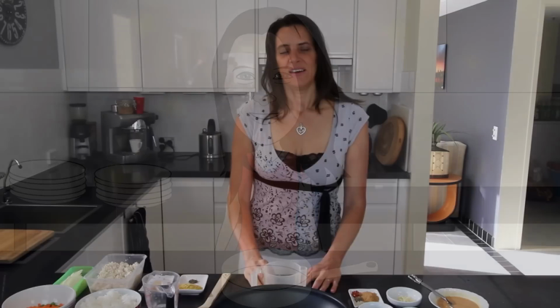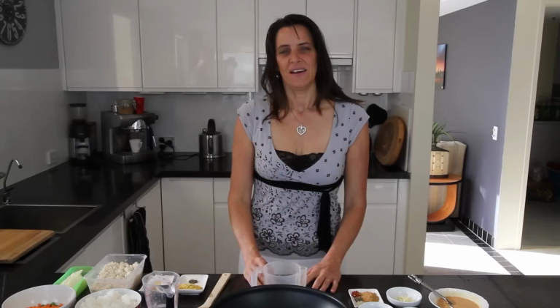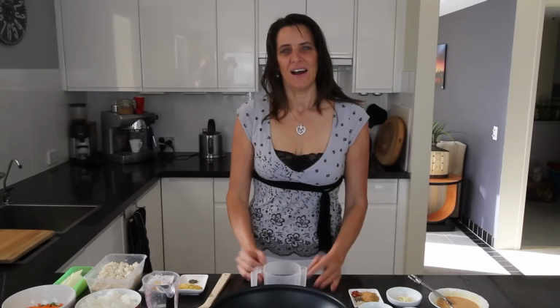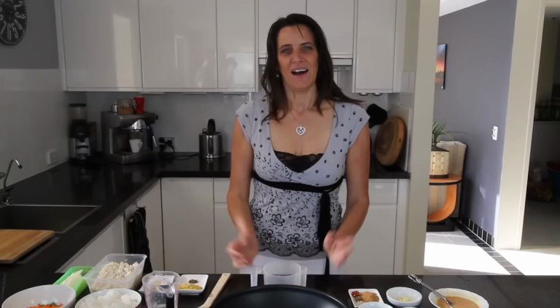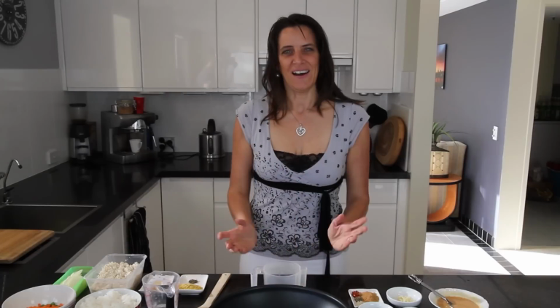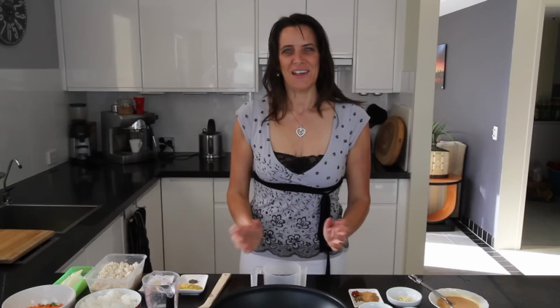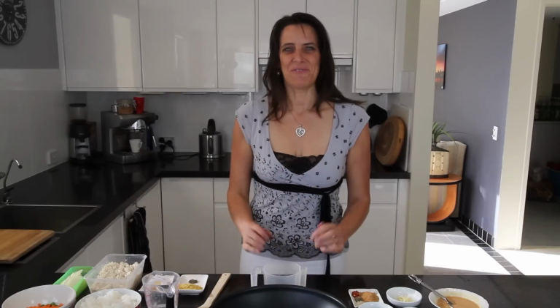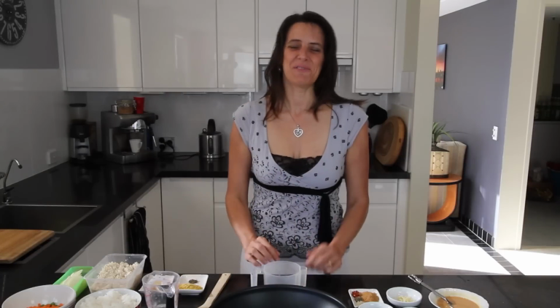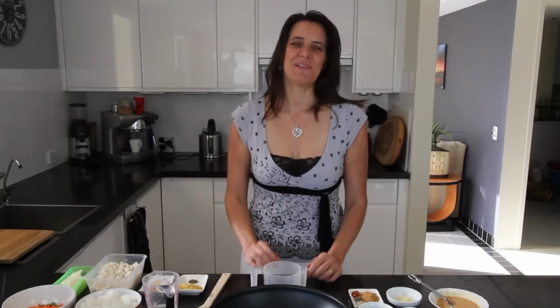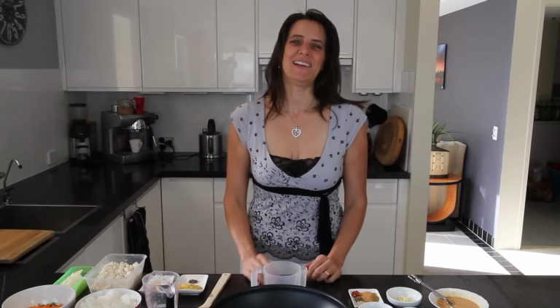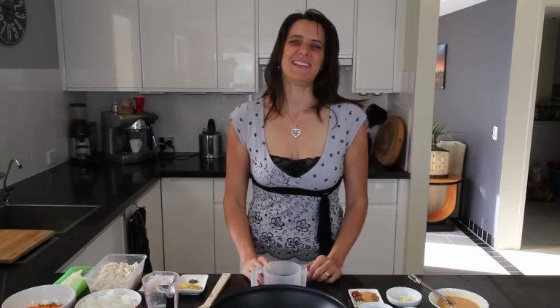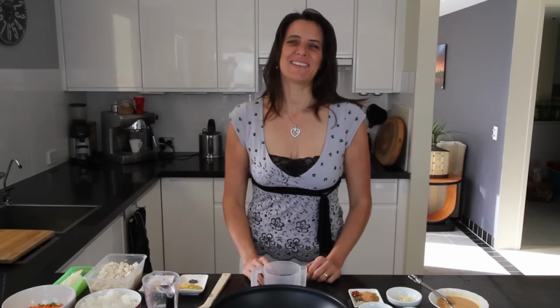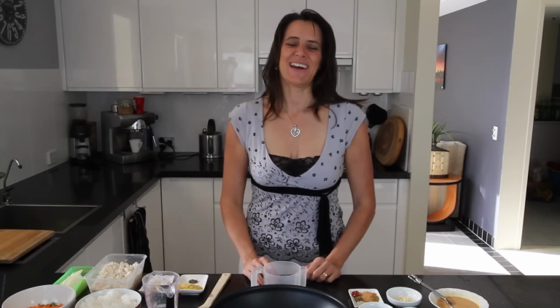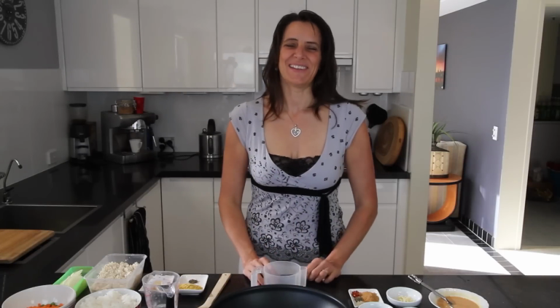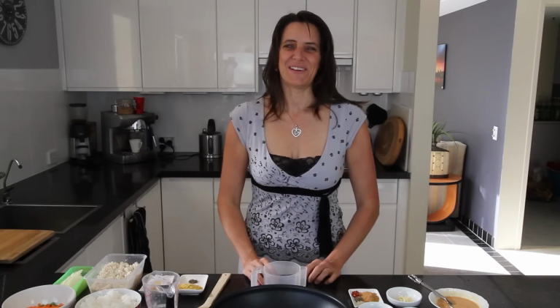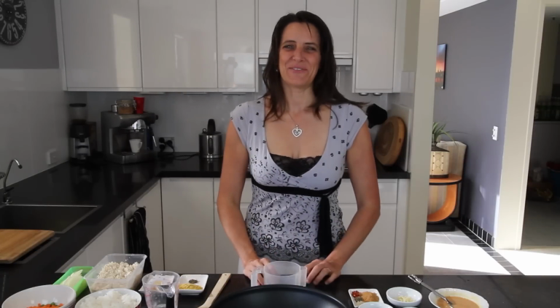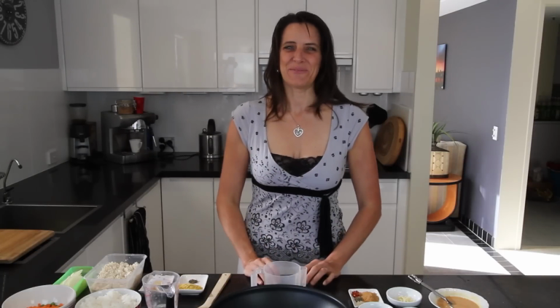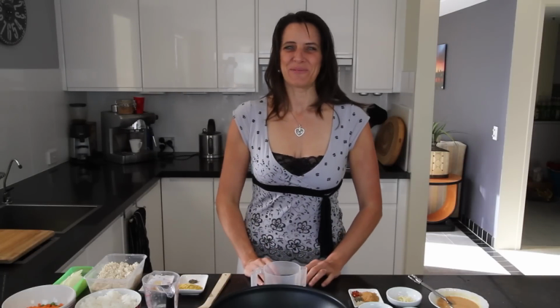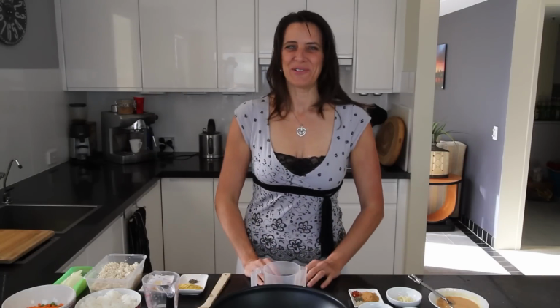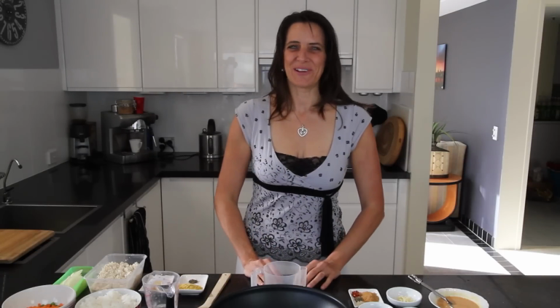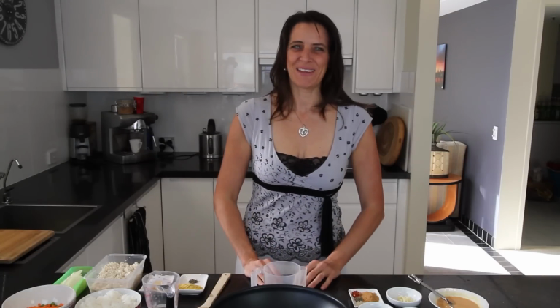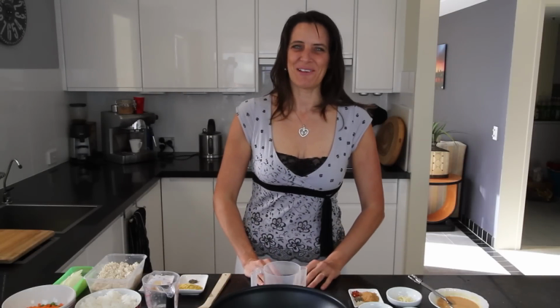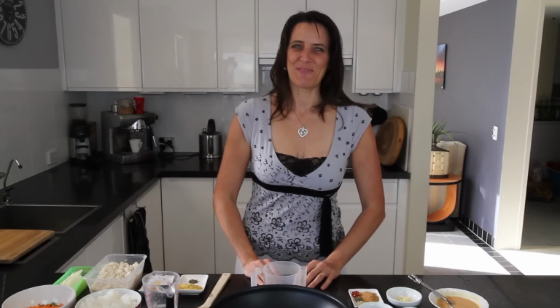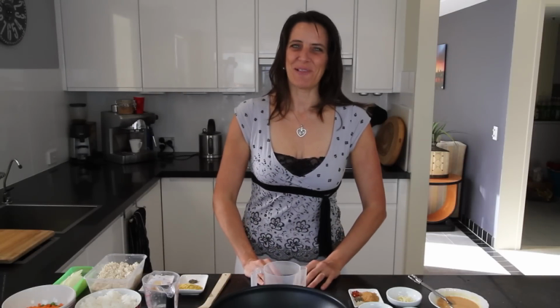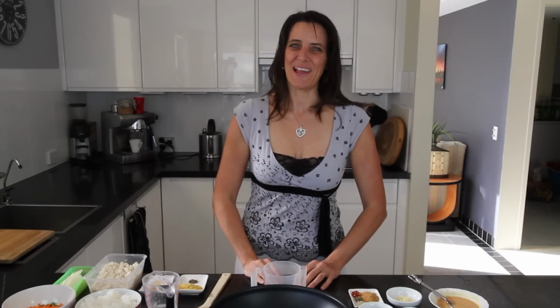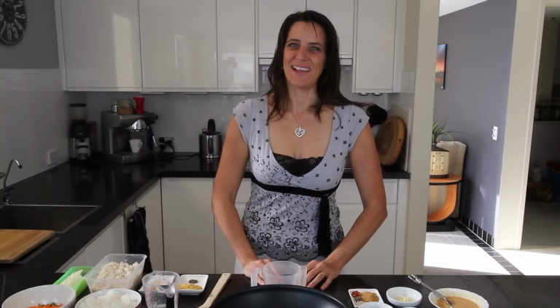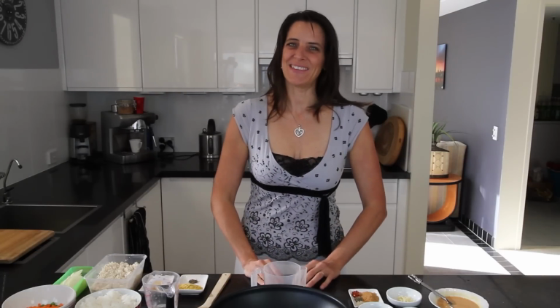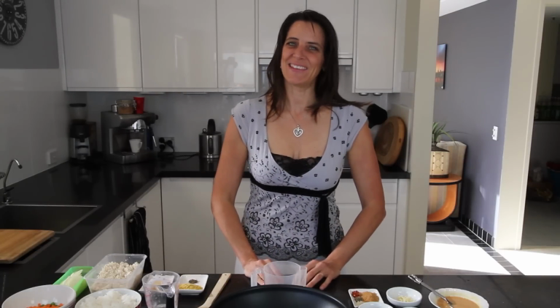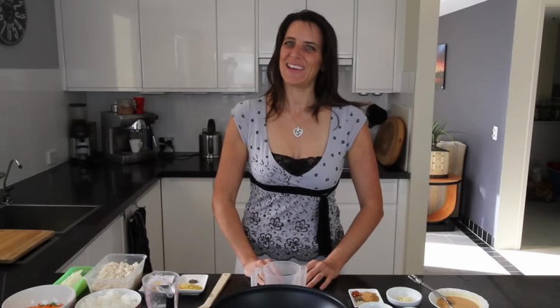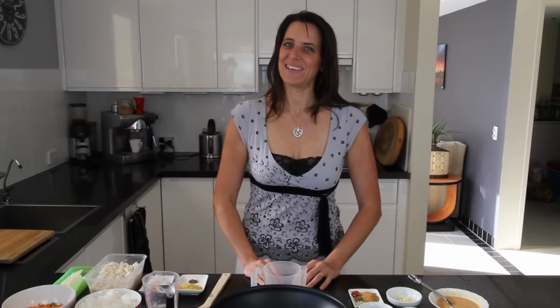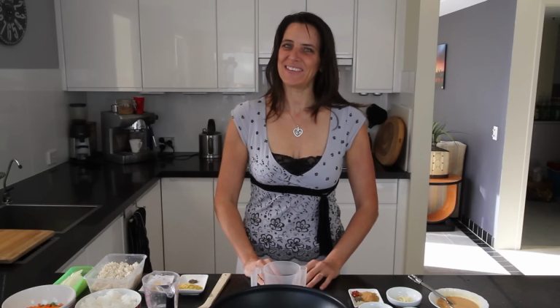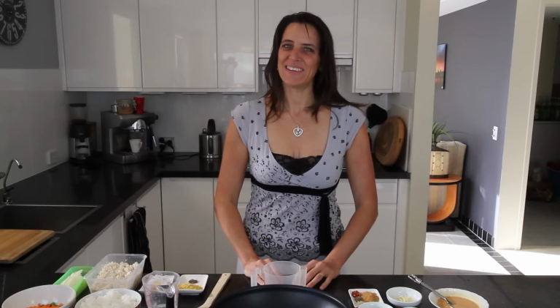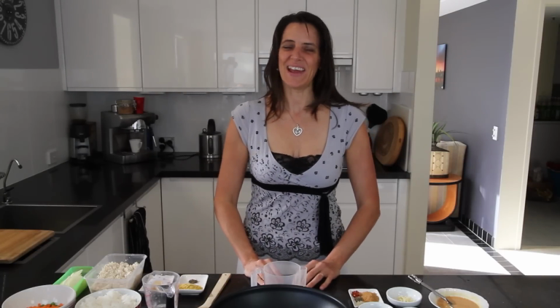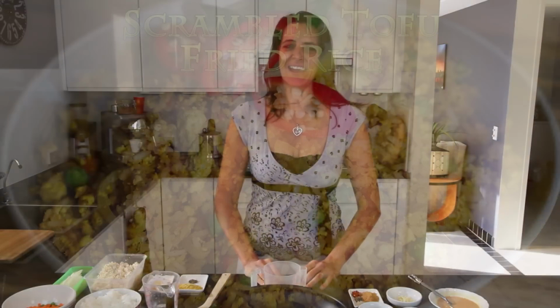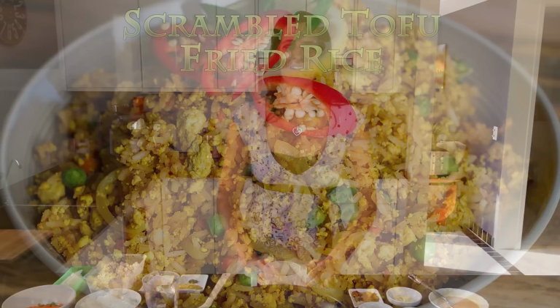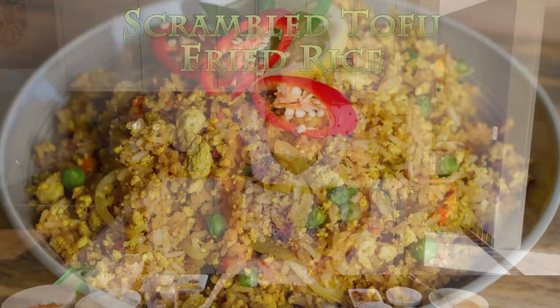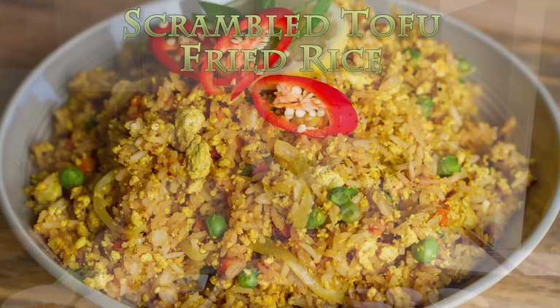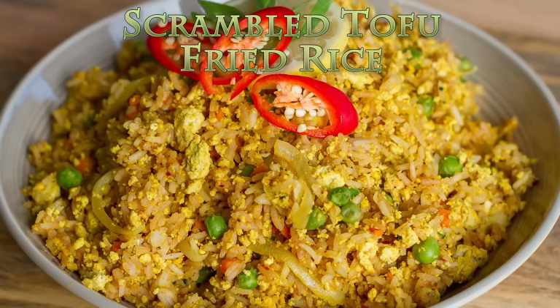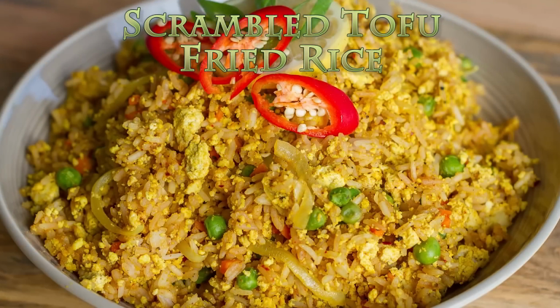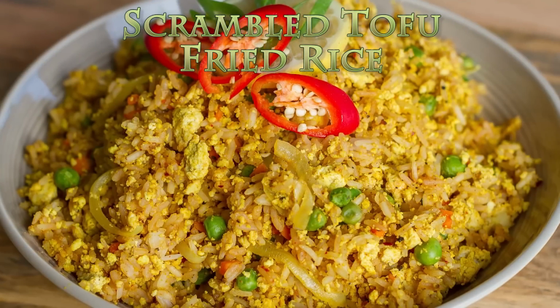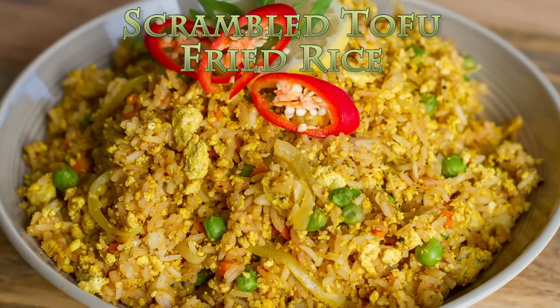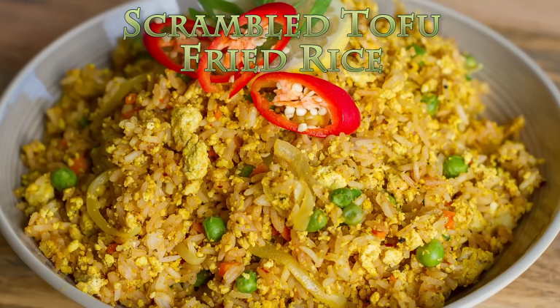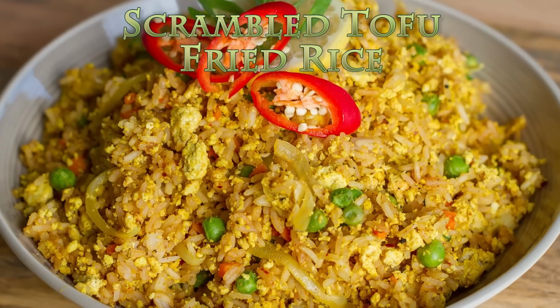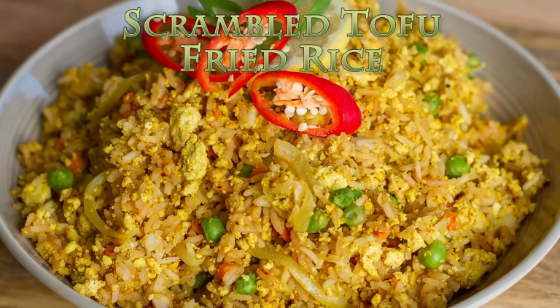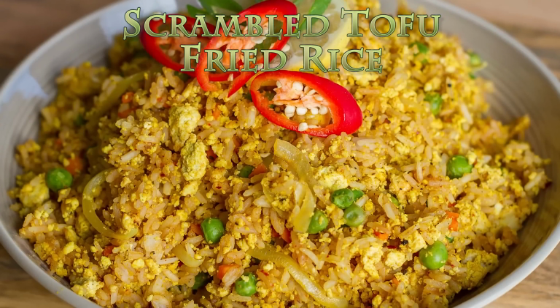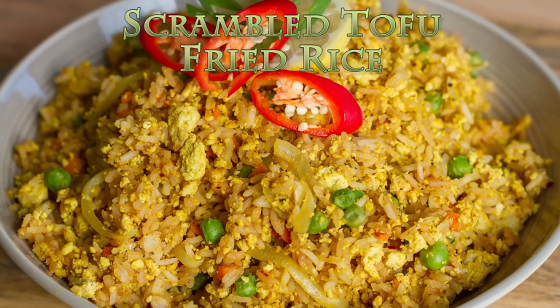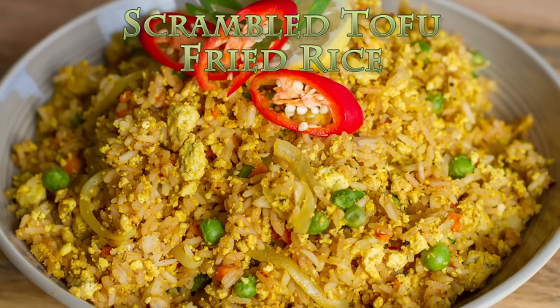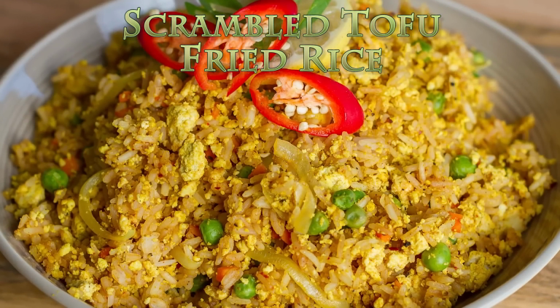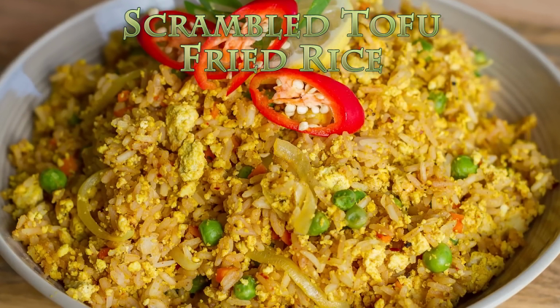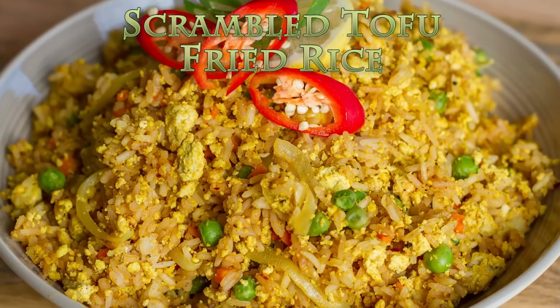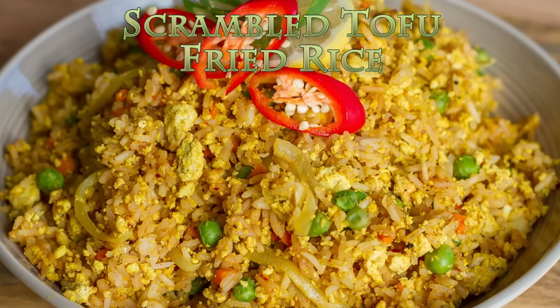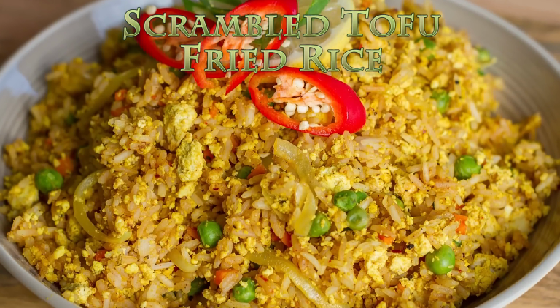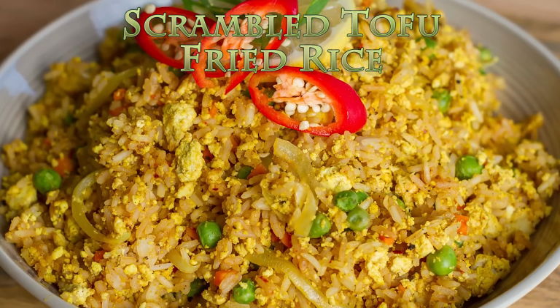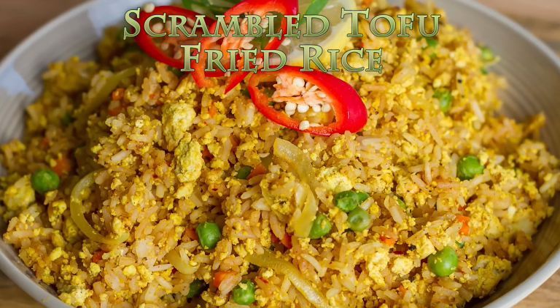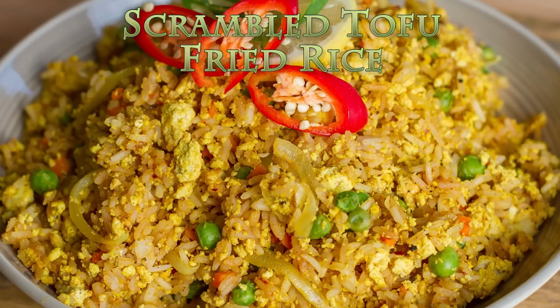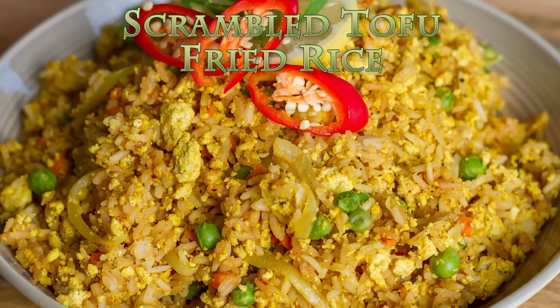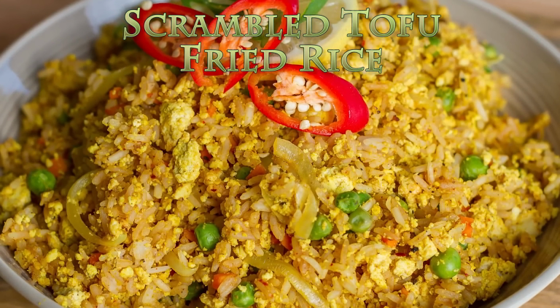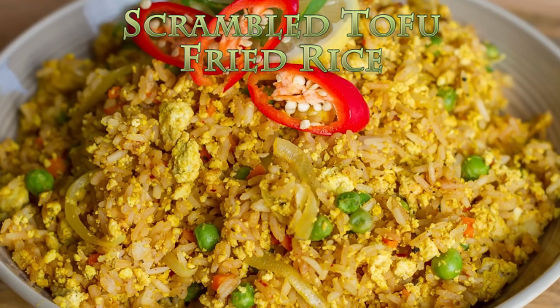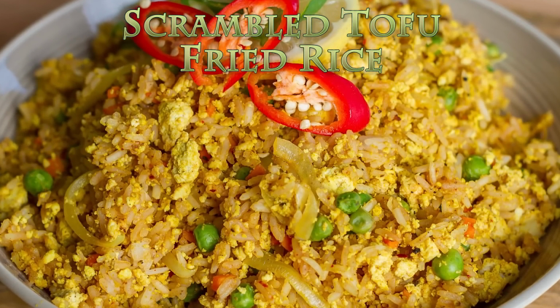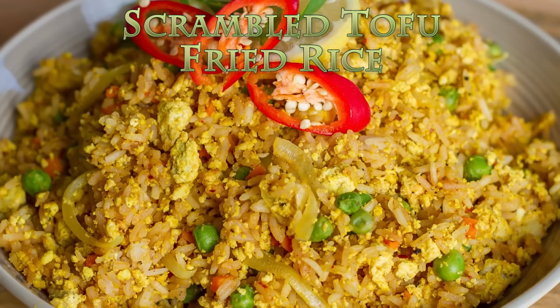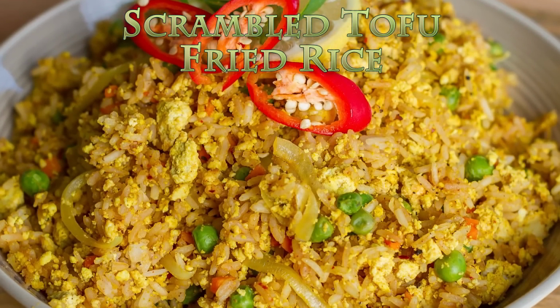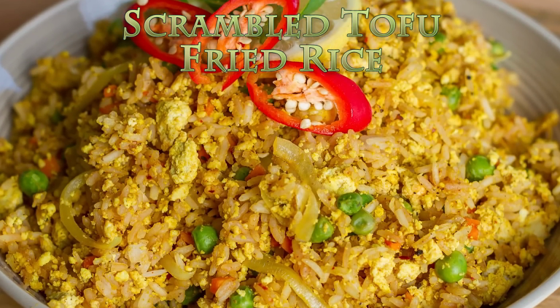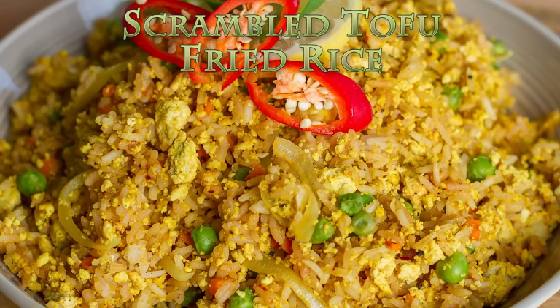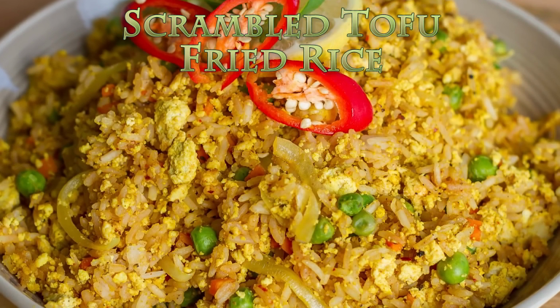Hi everyone, it's Anya from Cooking with Plants and today I'm making a scrambled tofu fried rice.